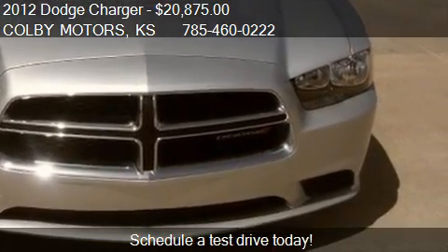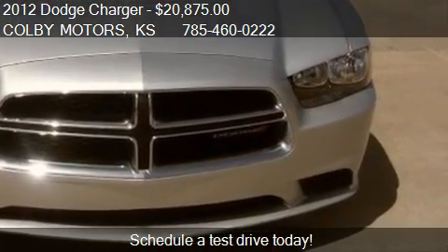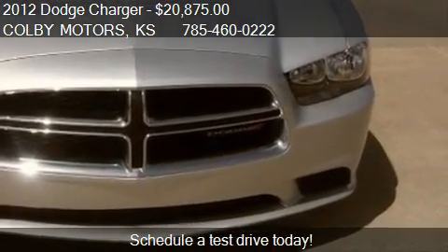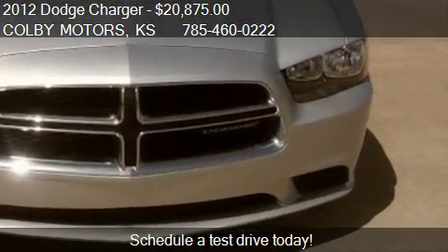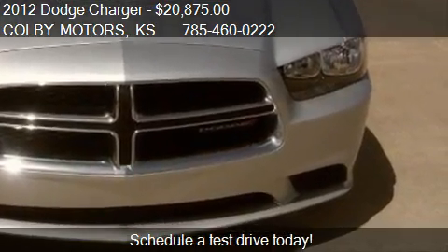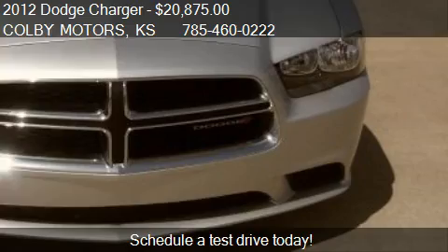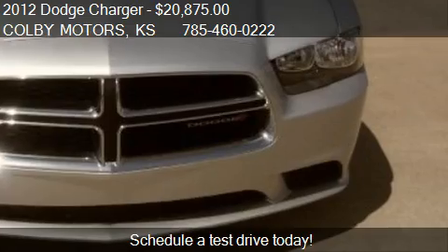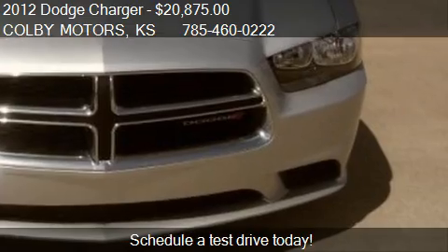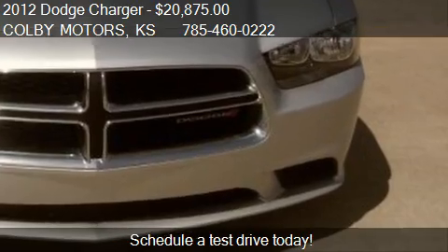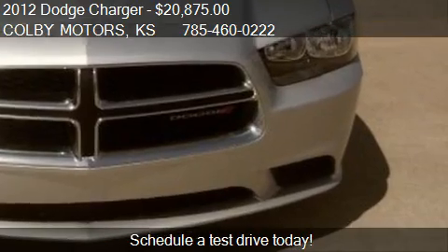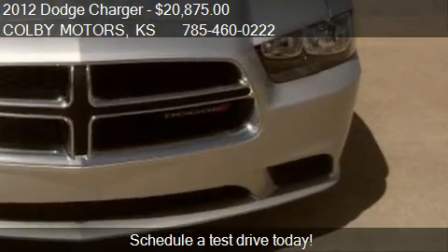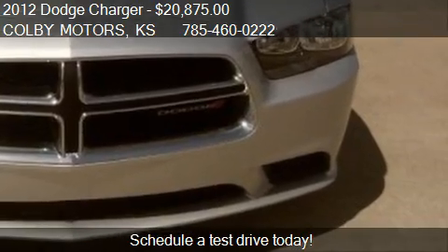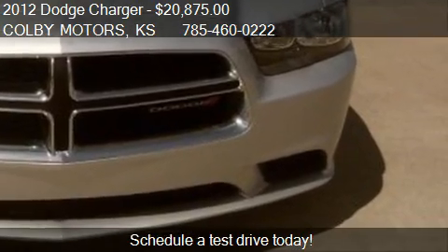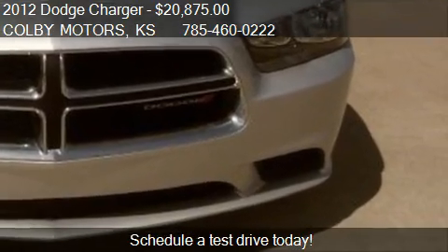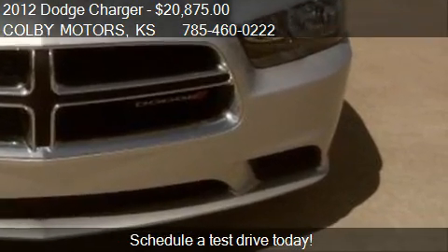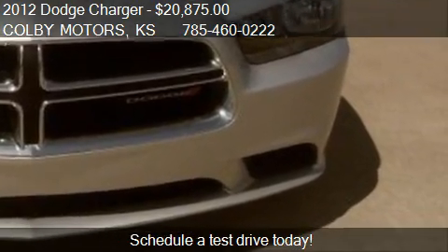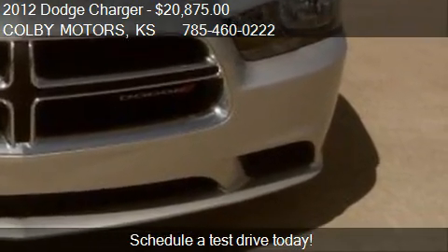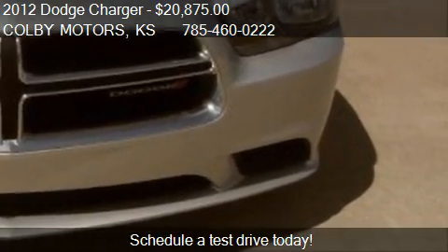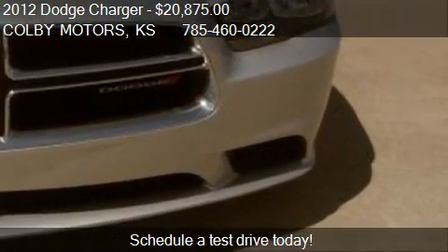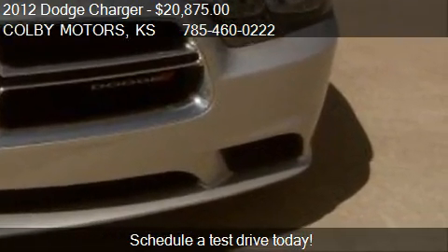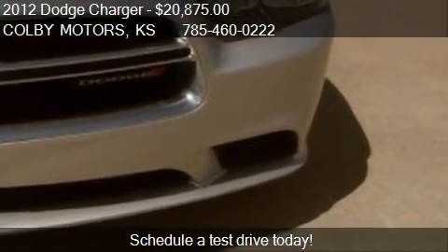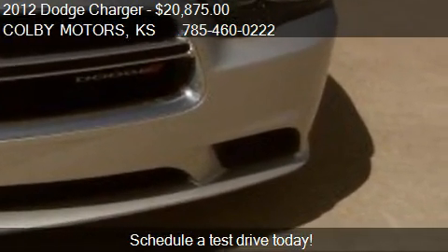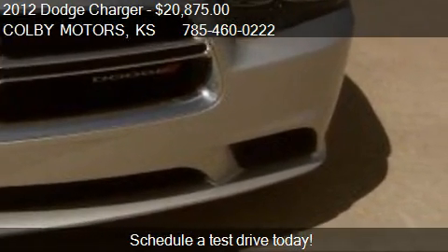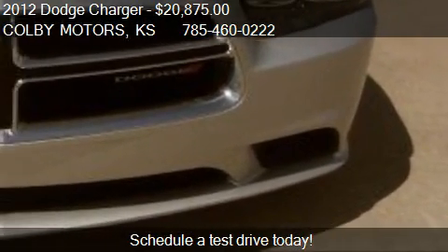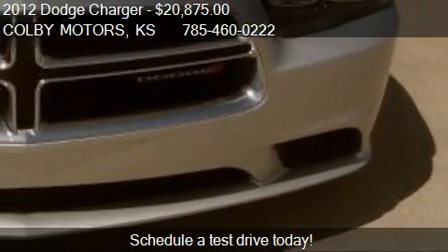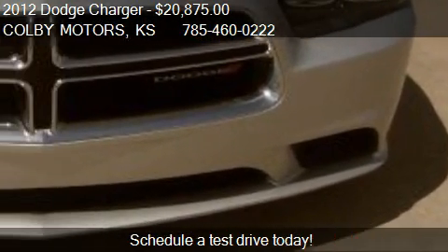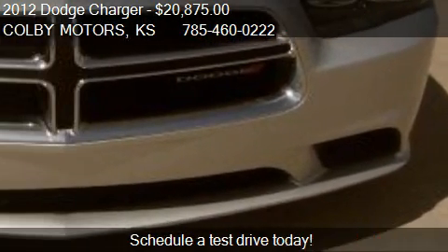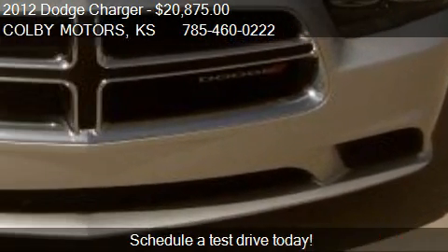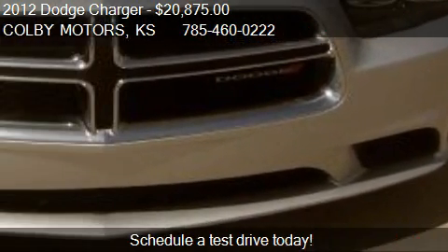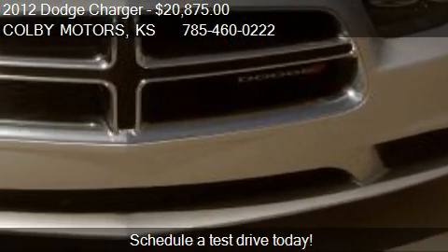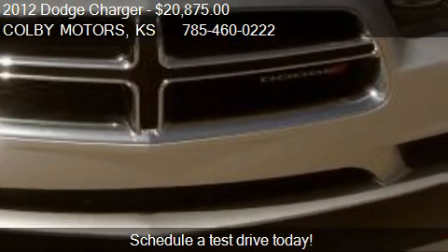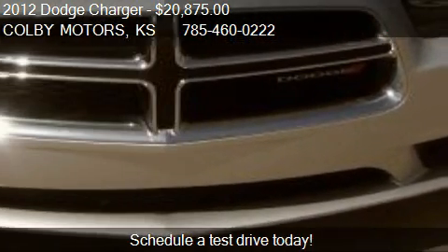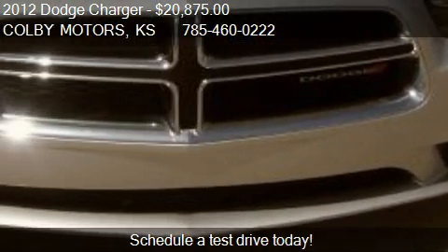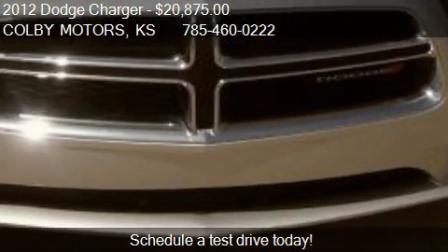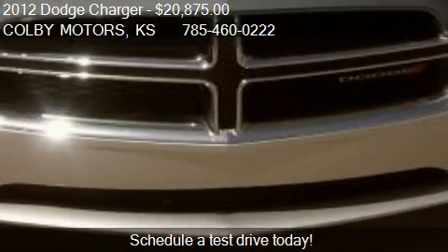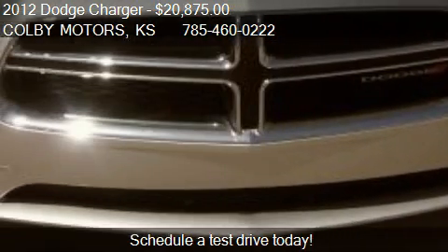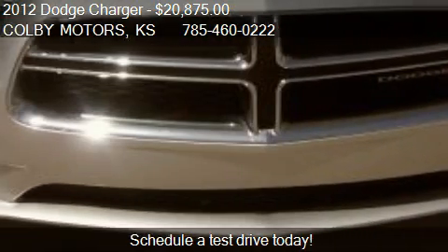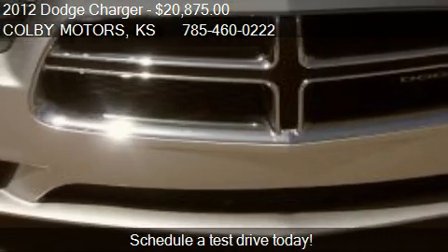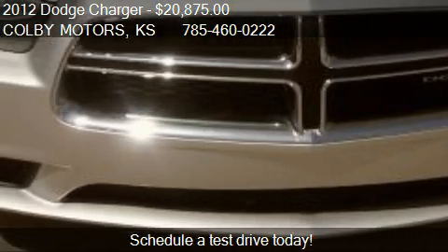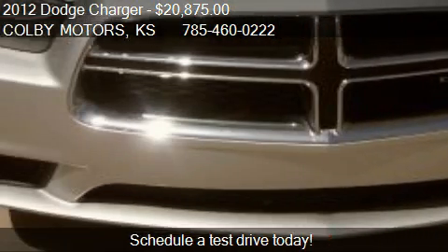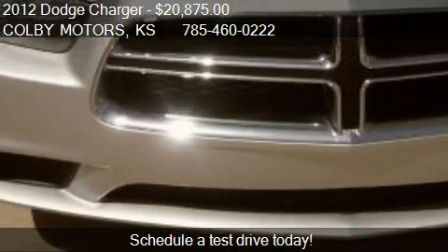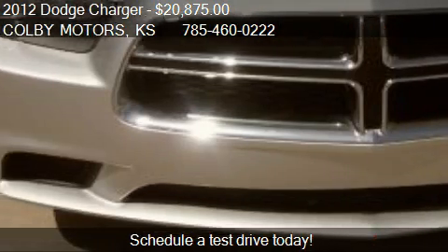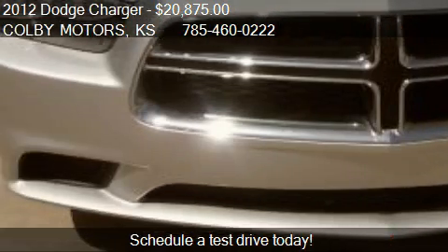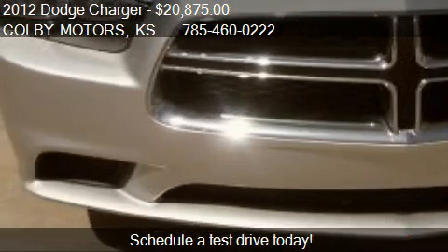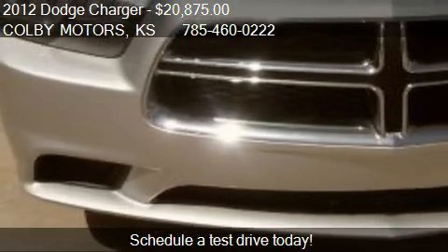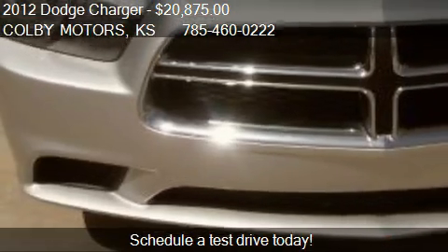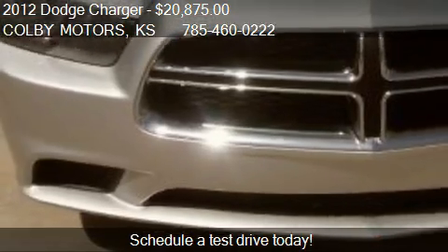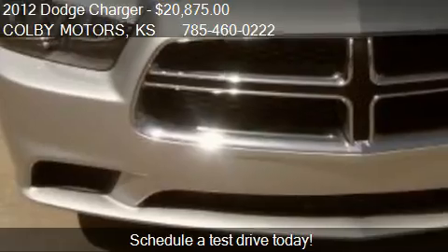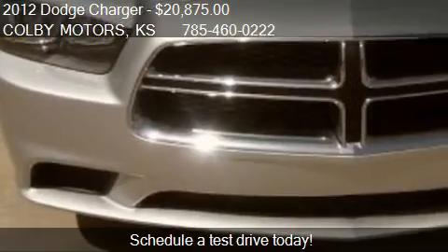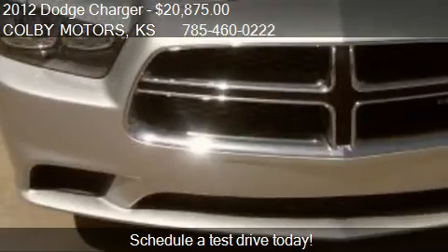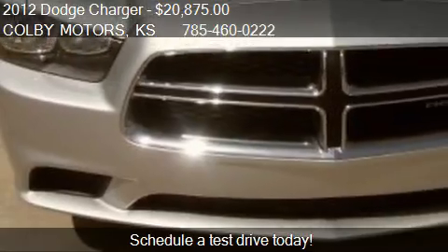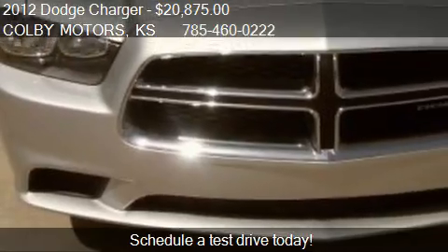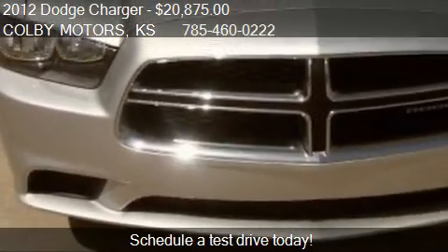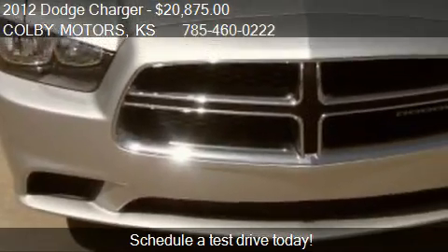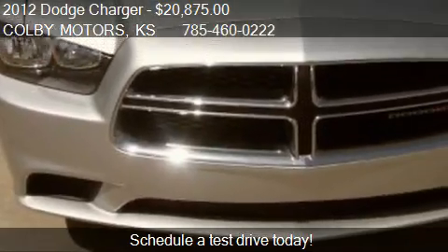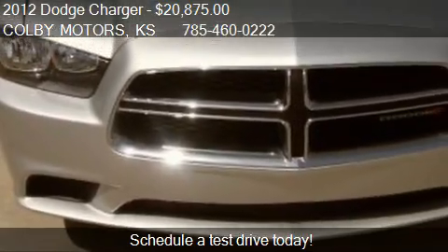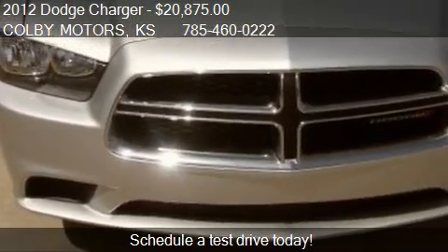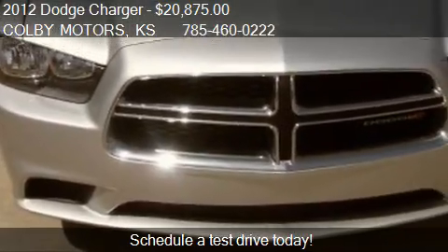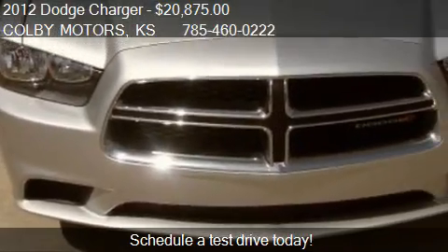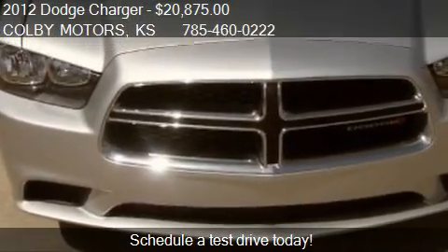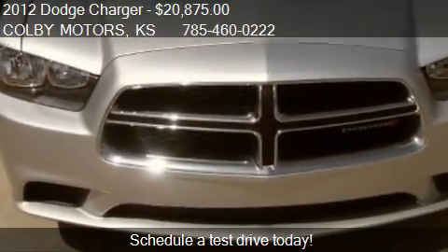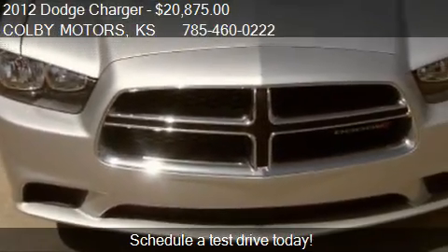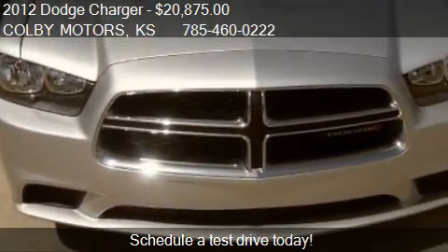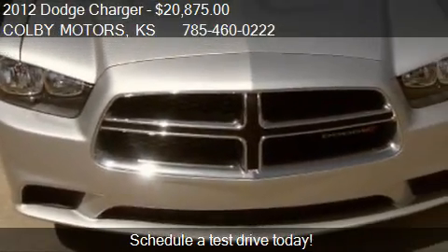This 2012 Dodge Charger has just over 29,736 miles.